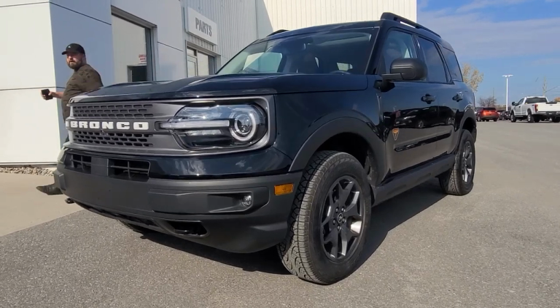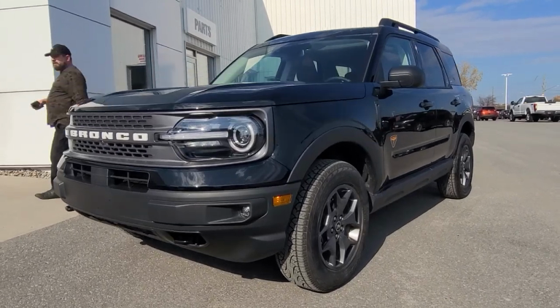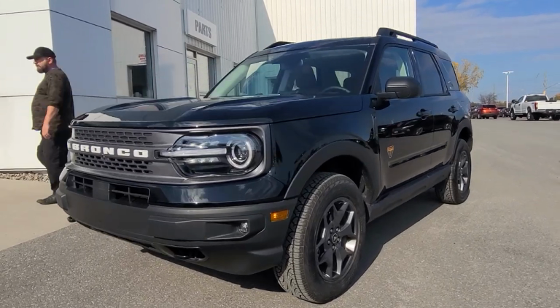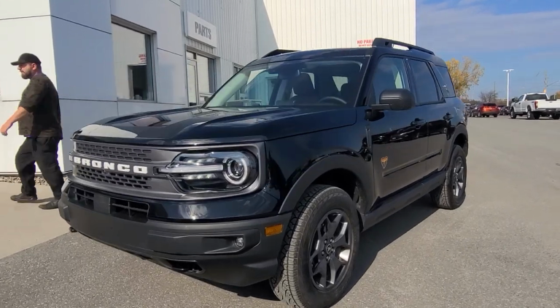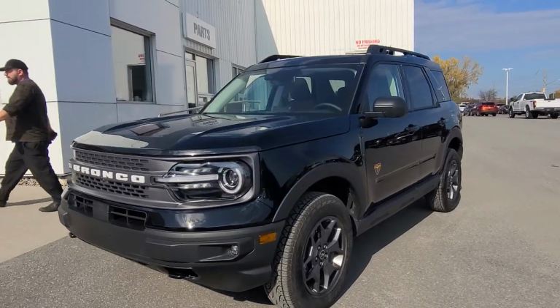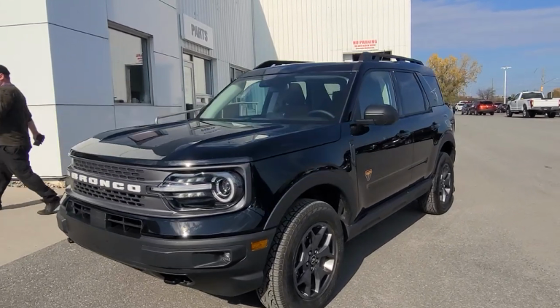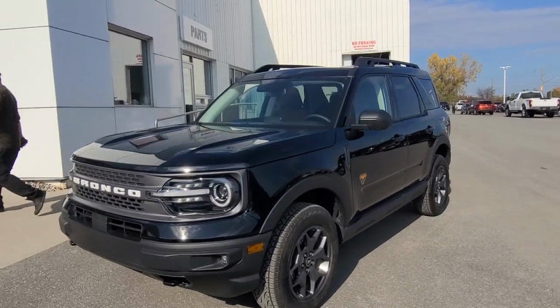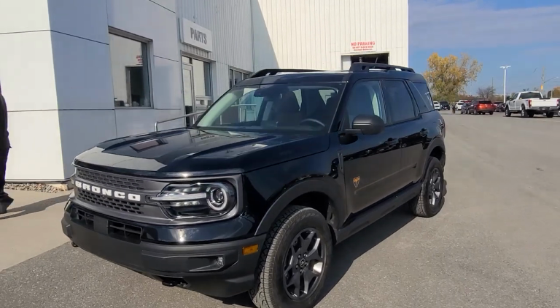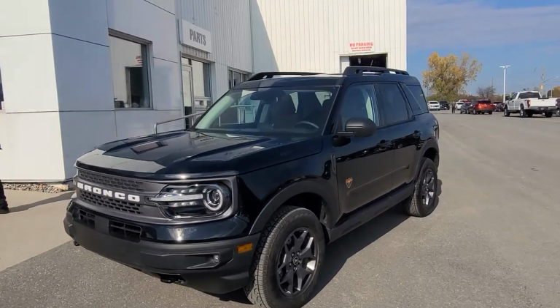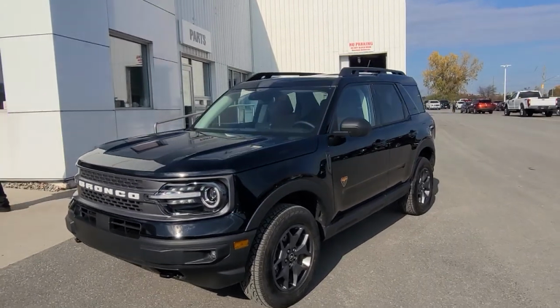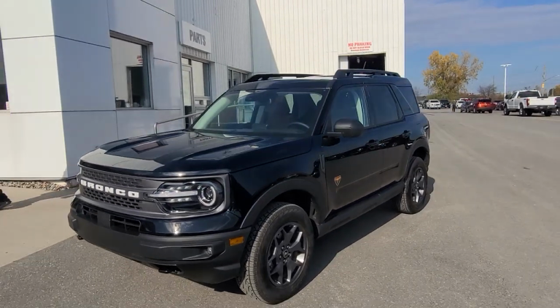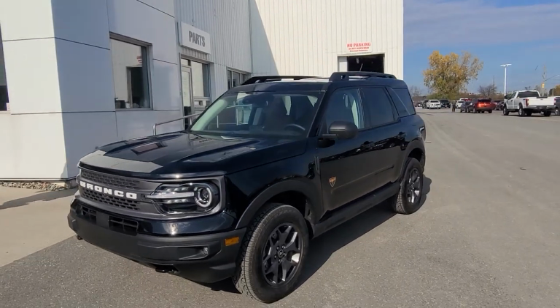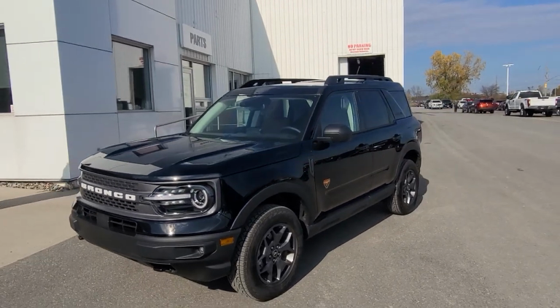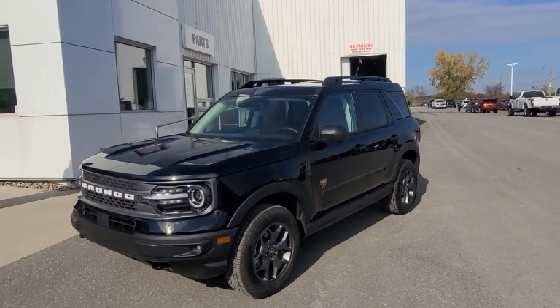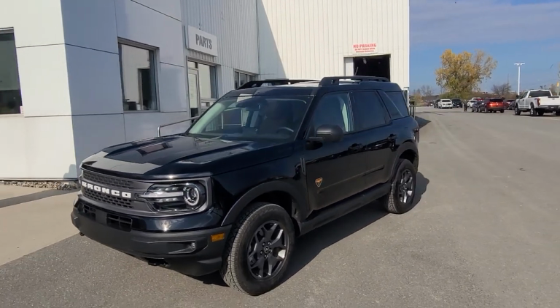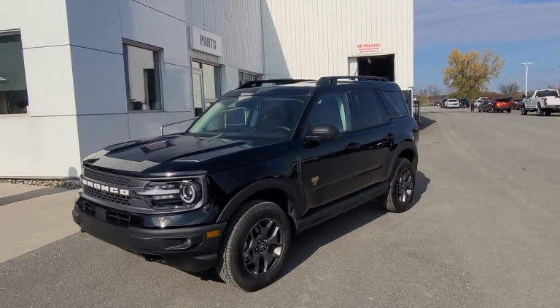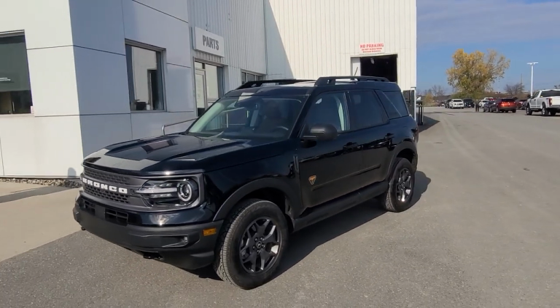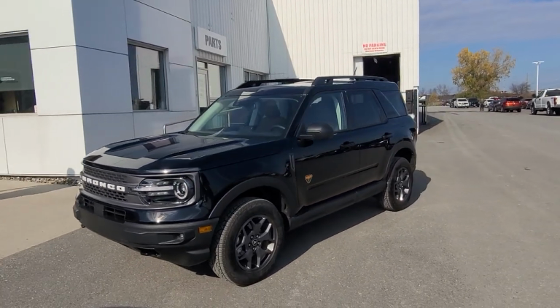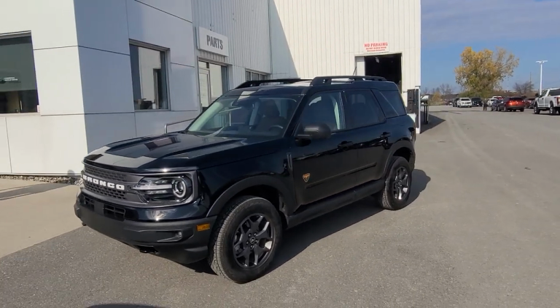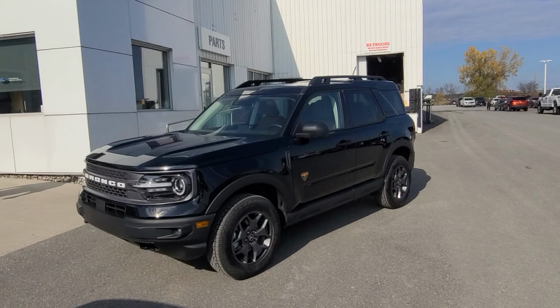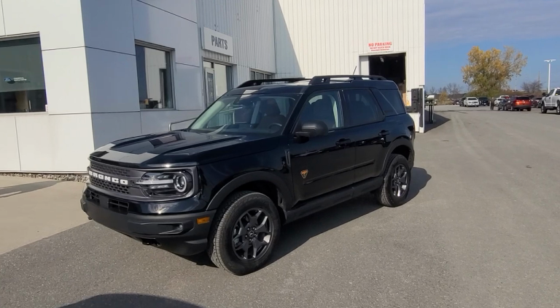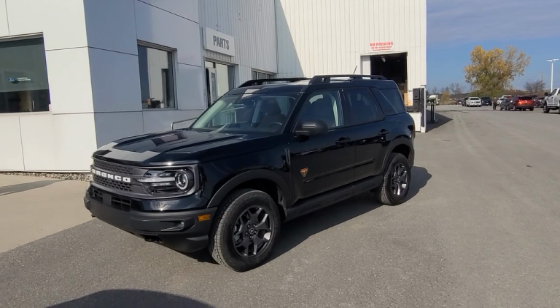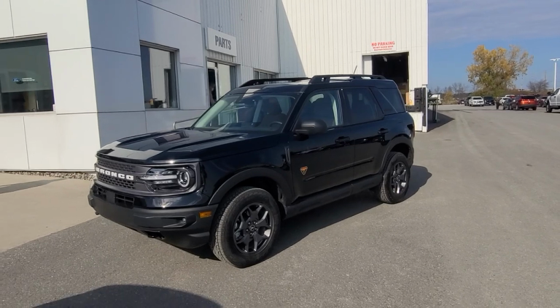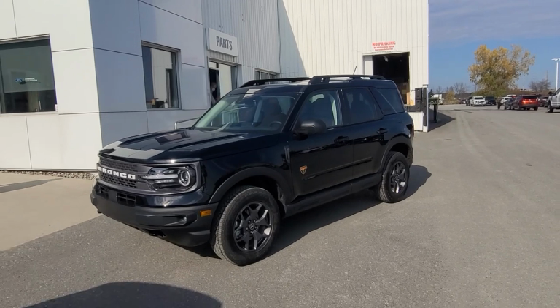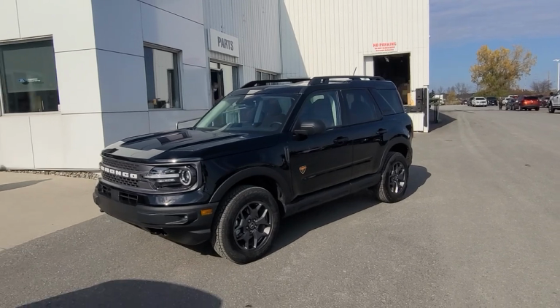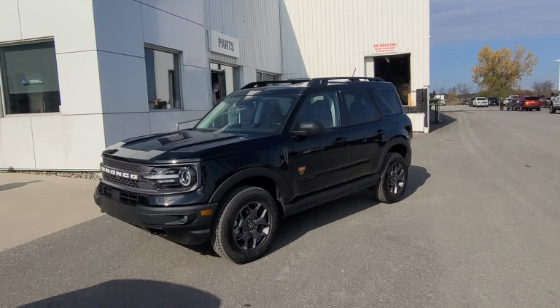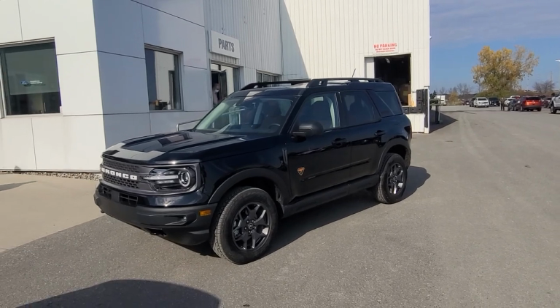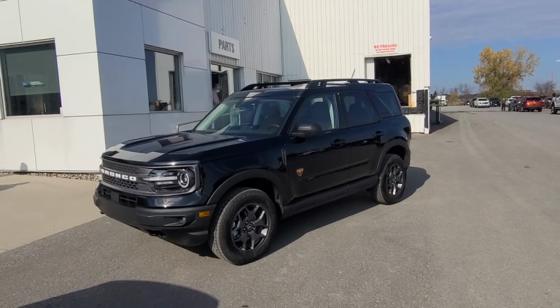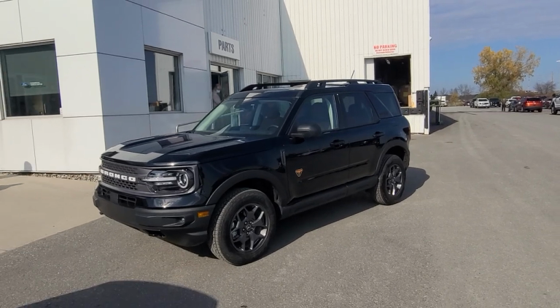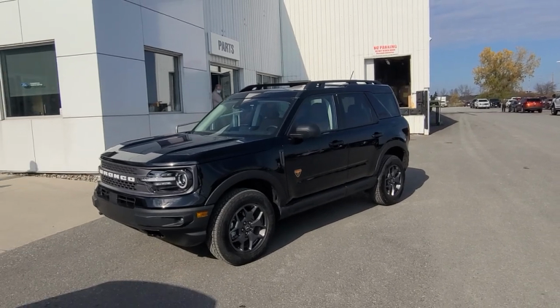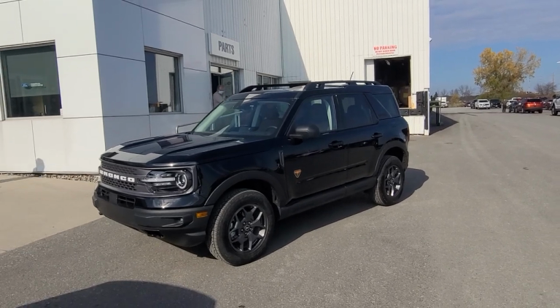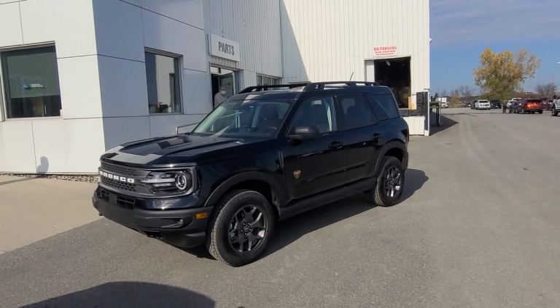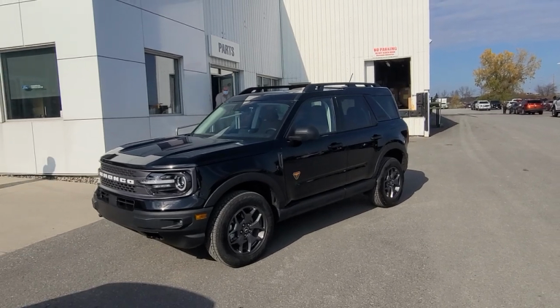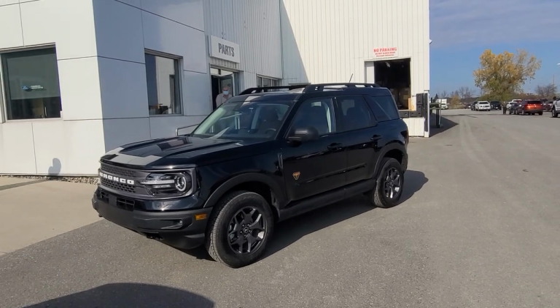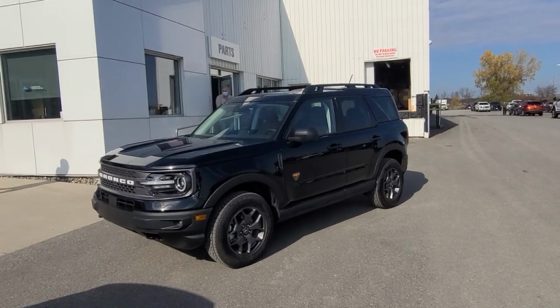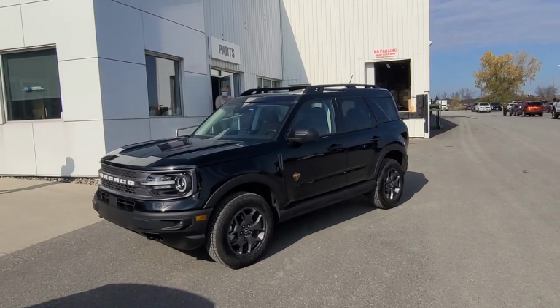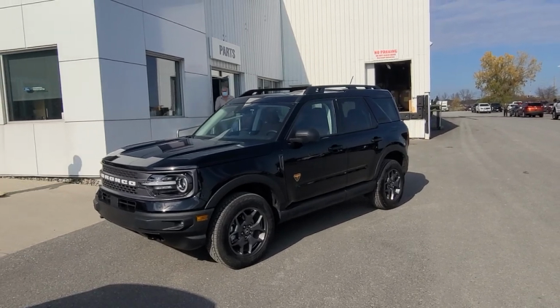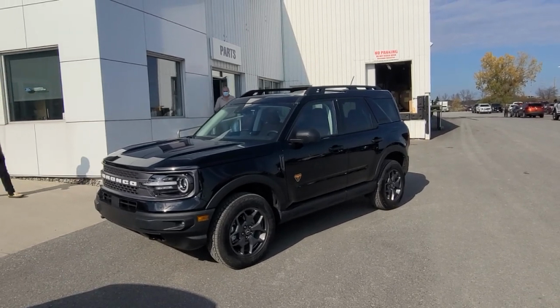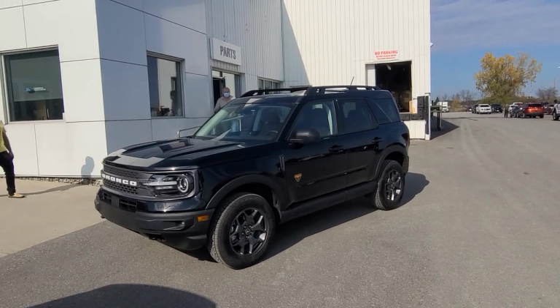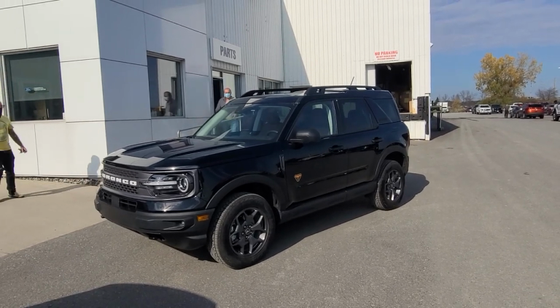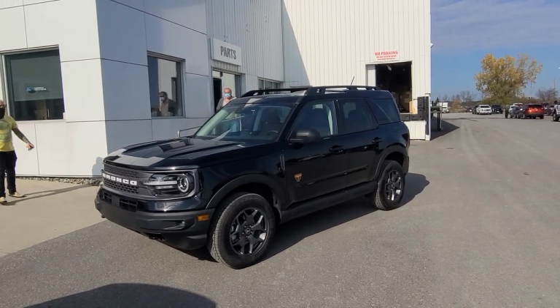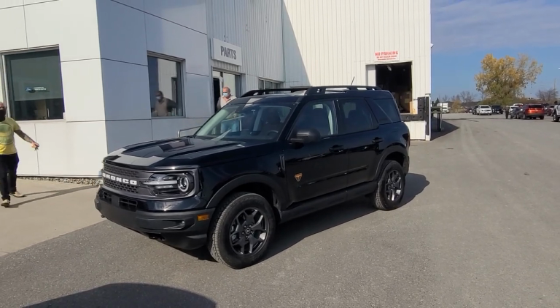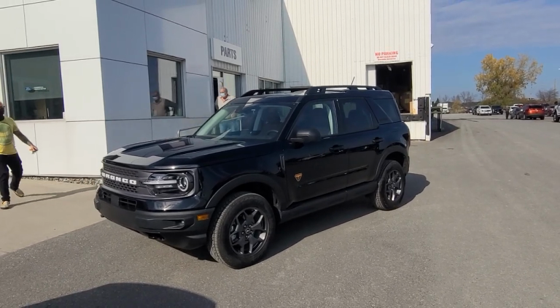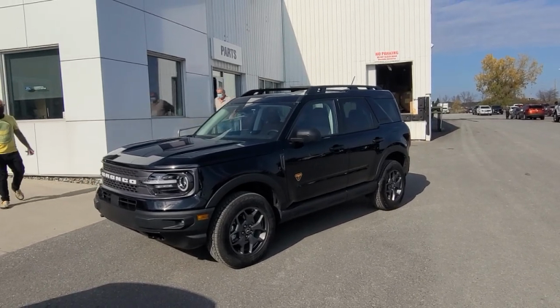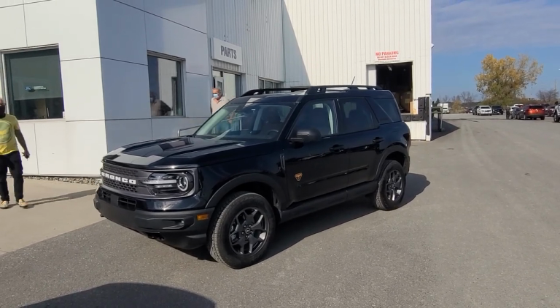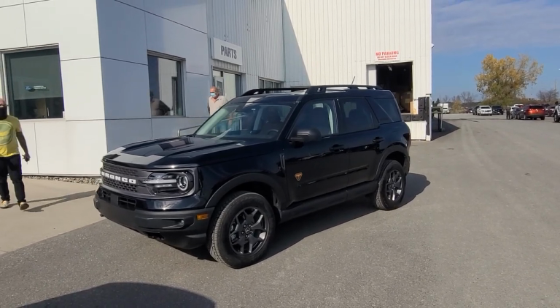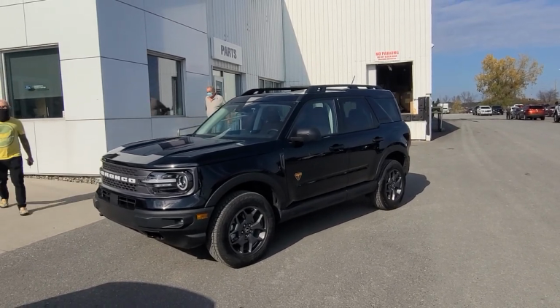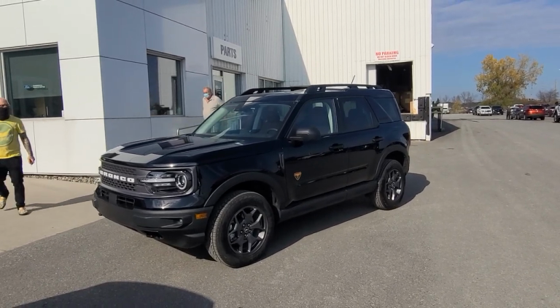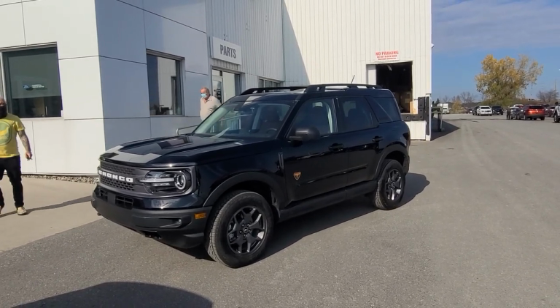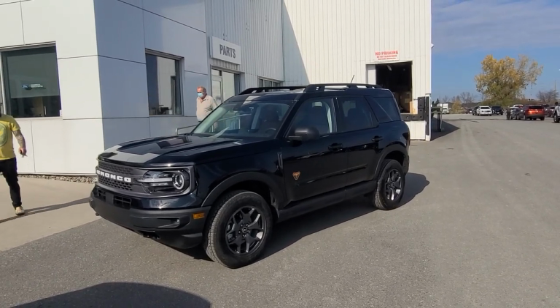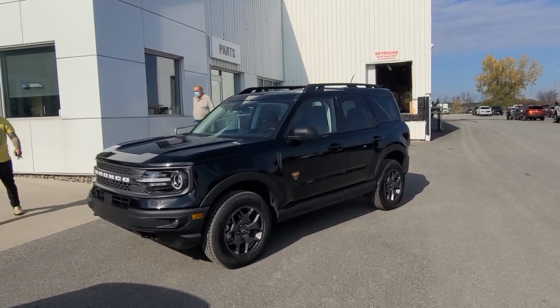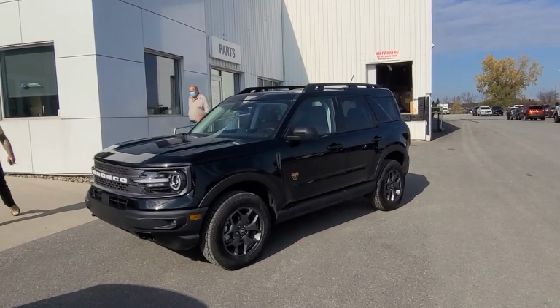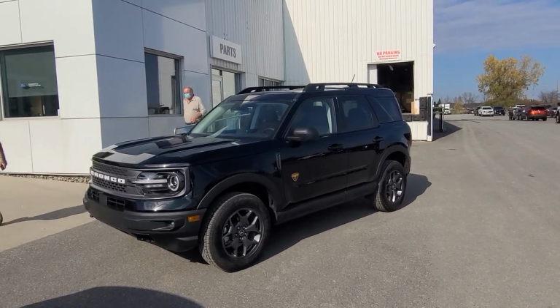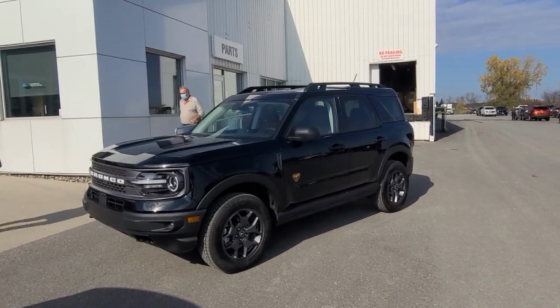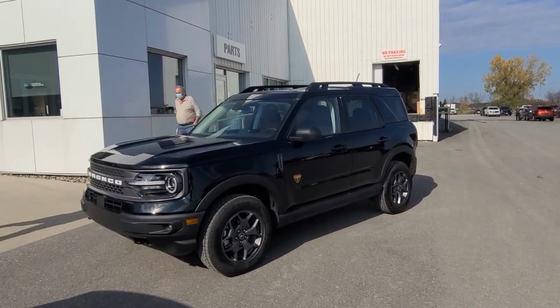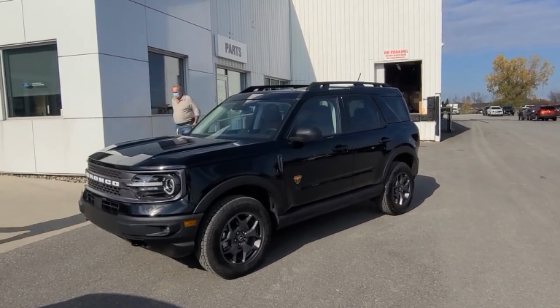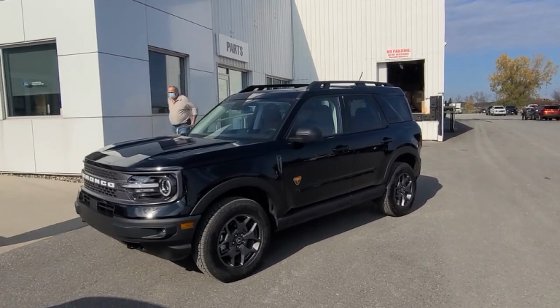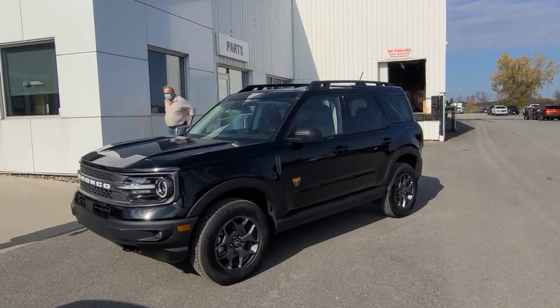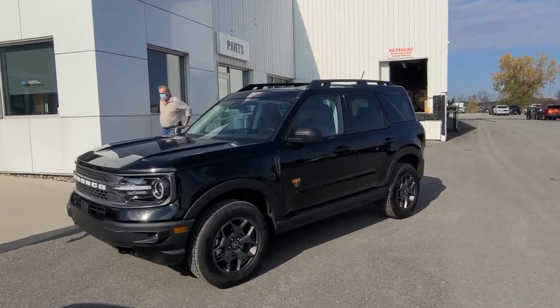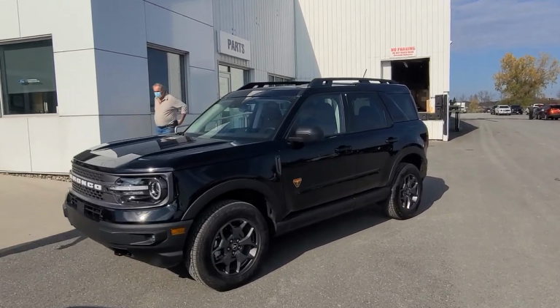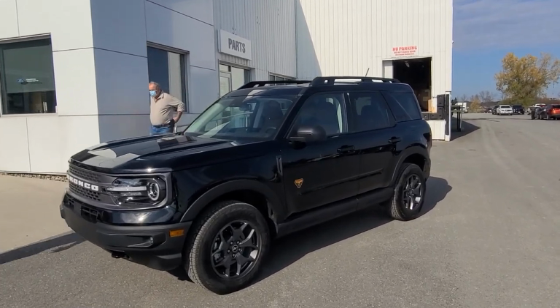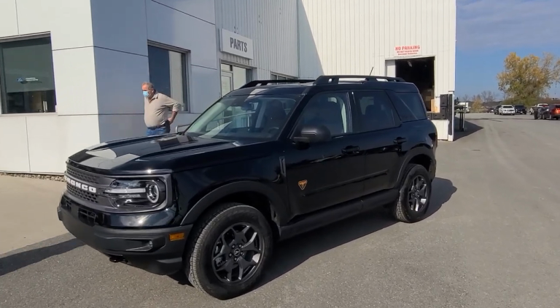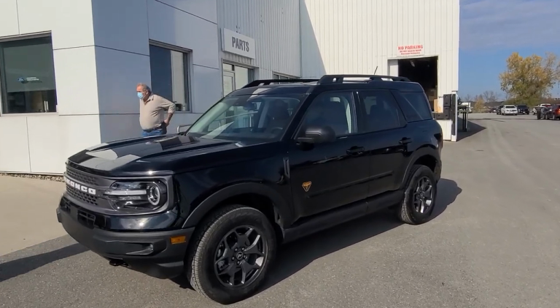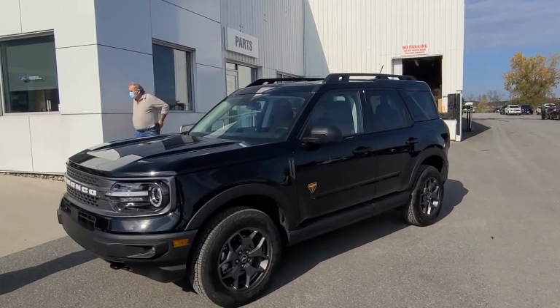This is part of the Bronco line. It's made for off-roading and family cruising too. I'll take you on a mini tour here.